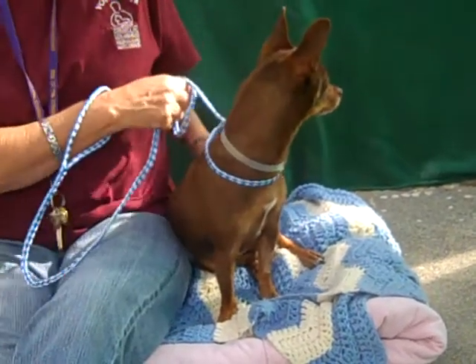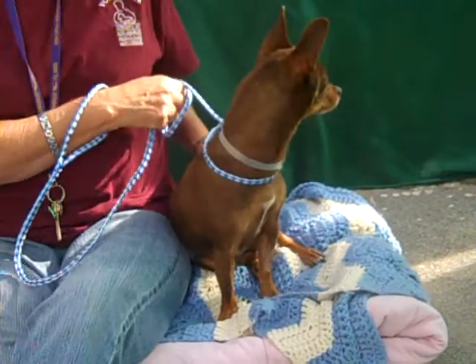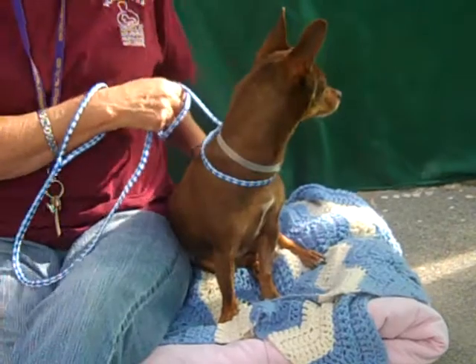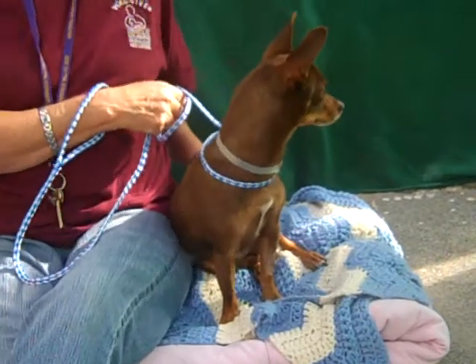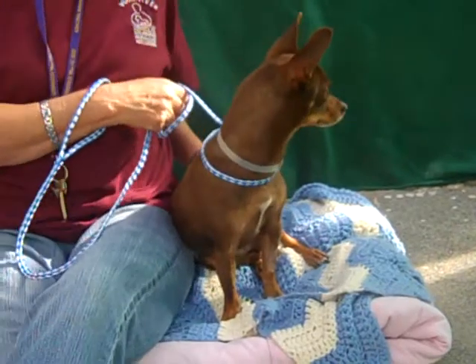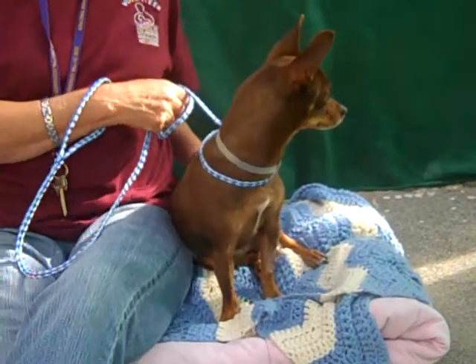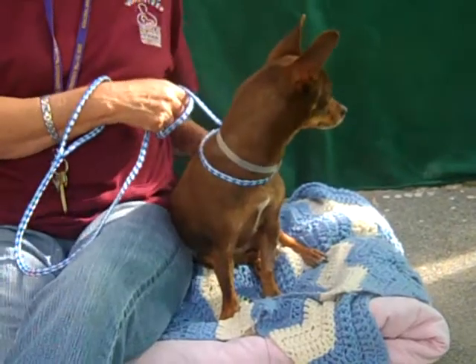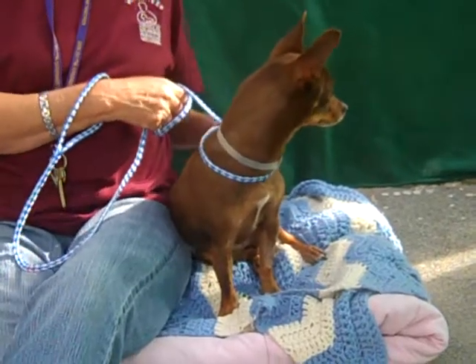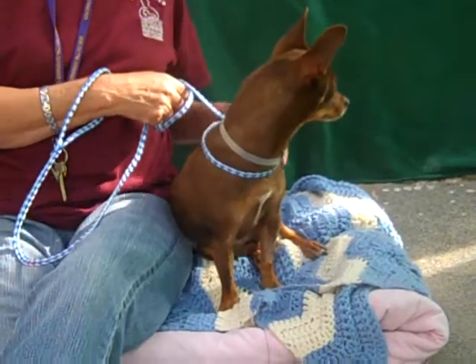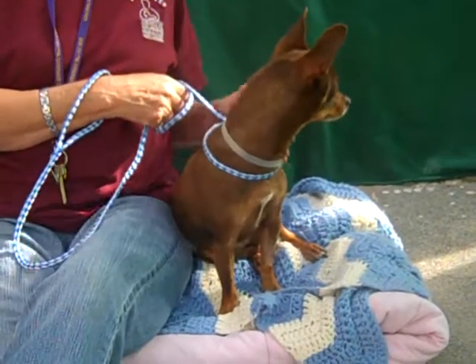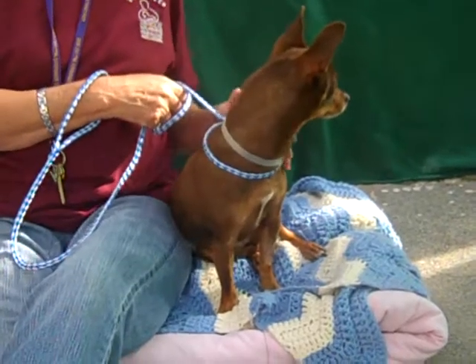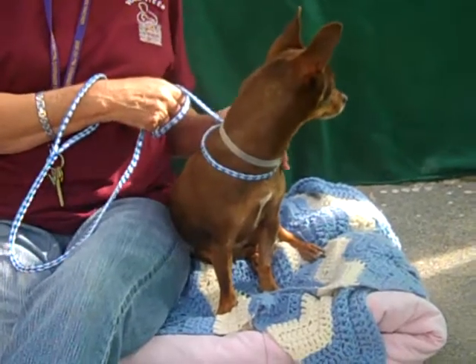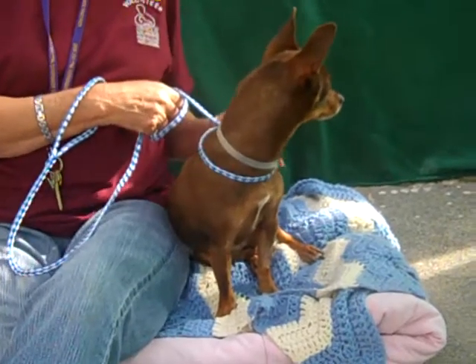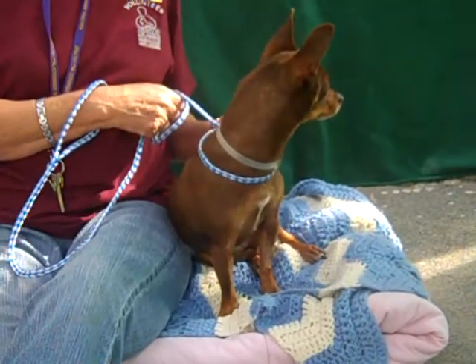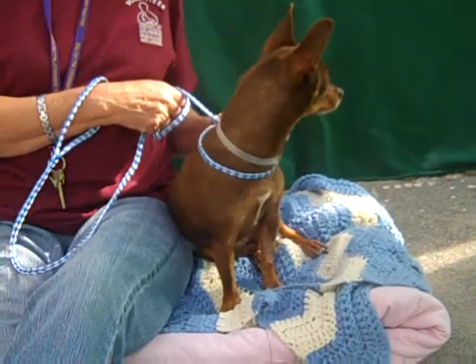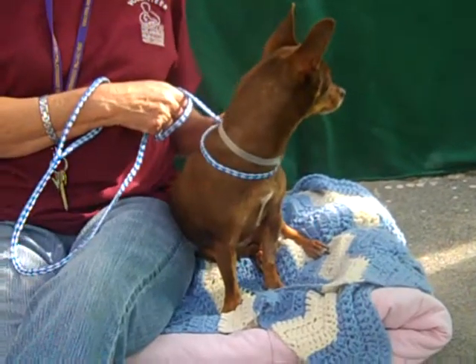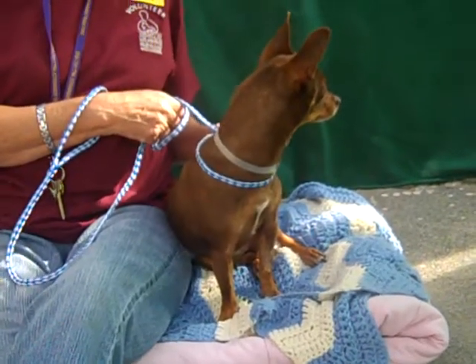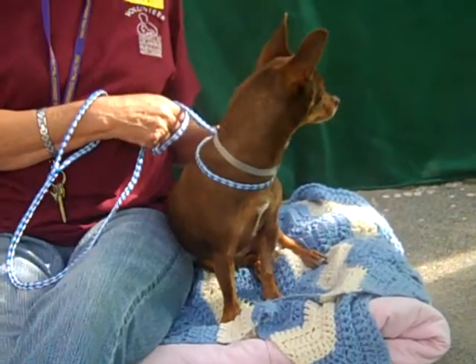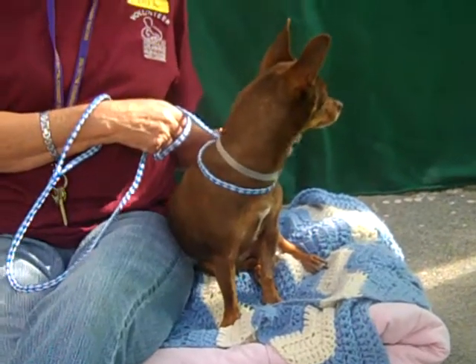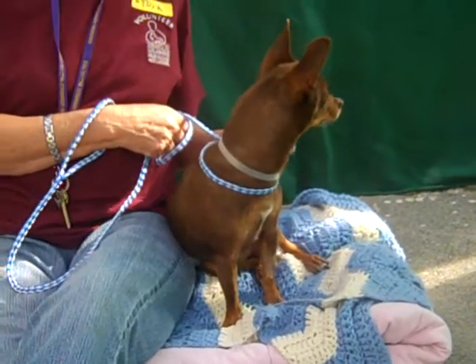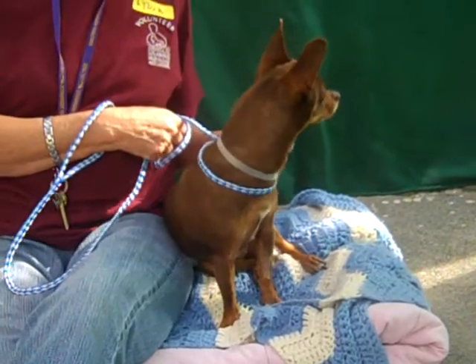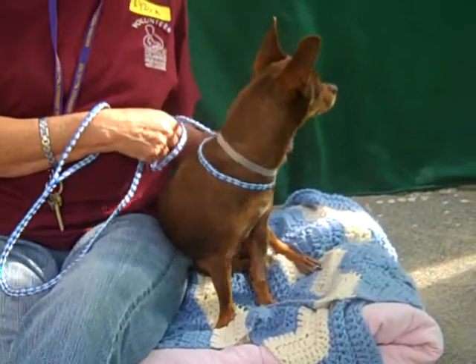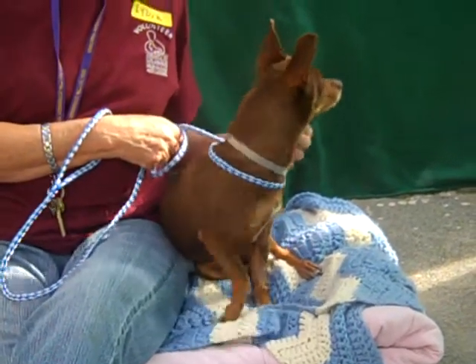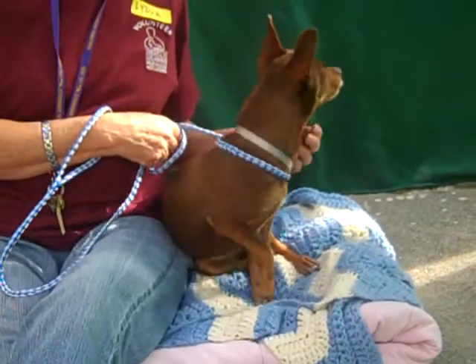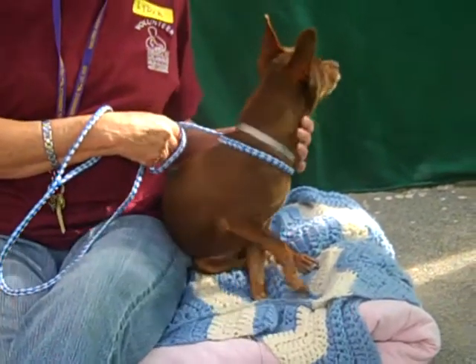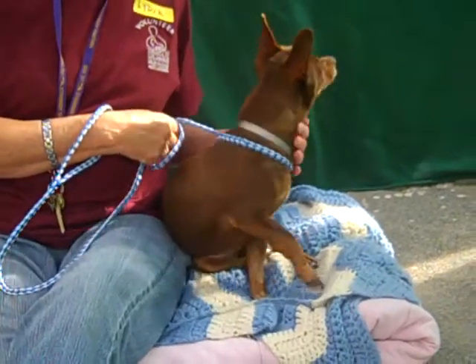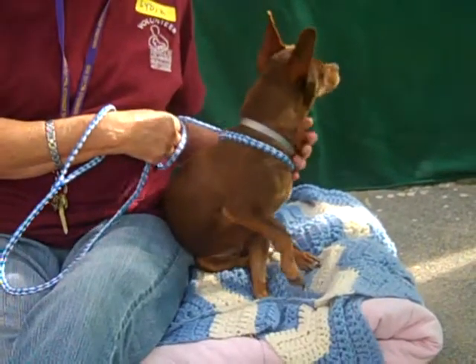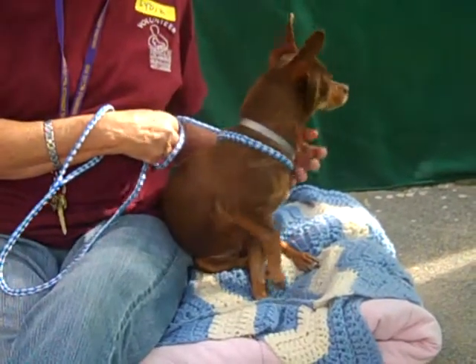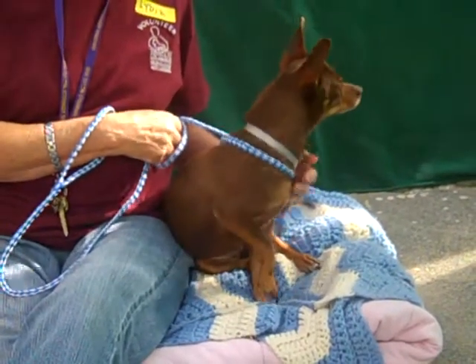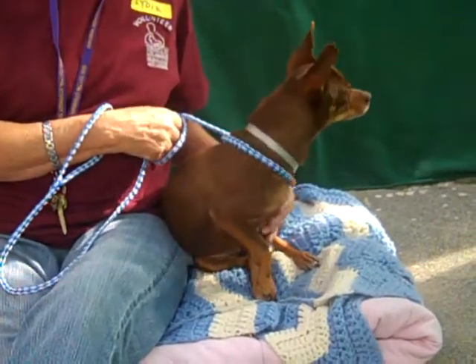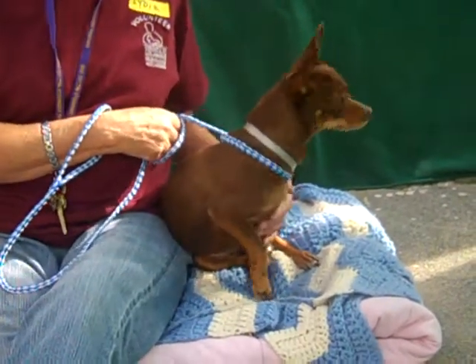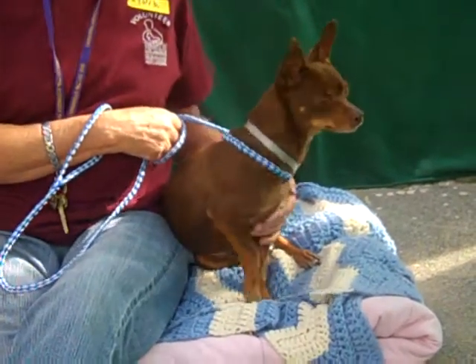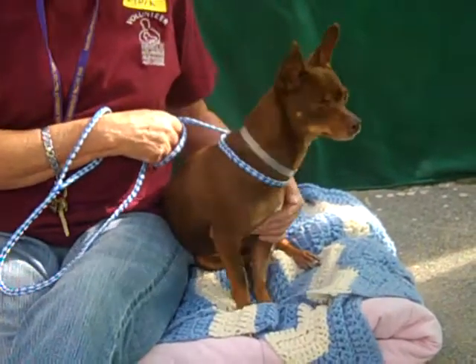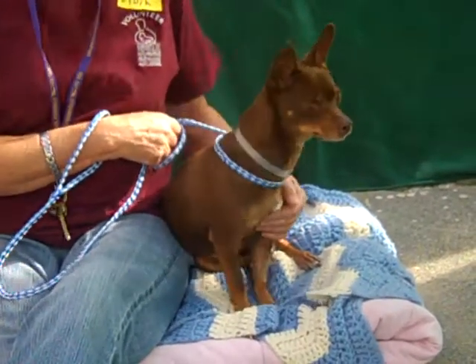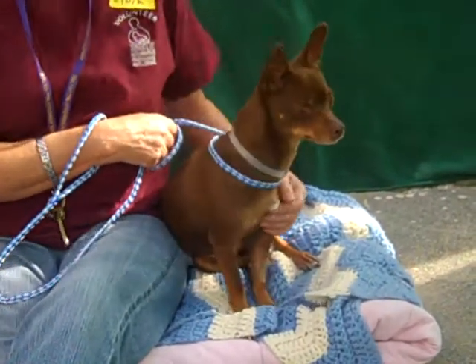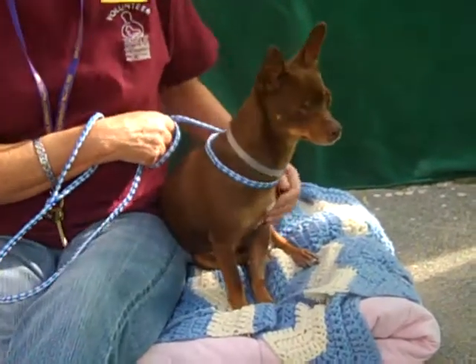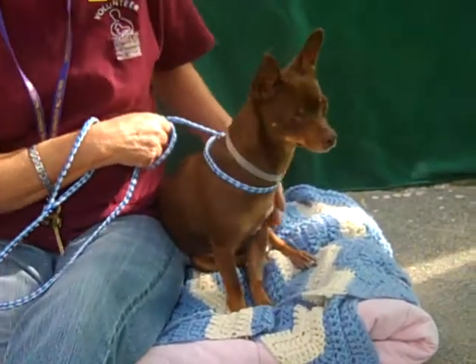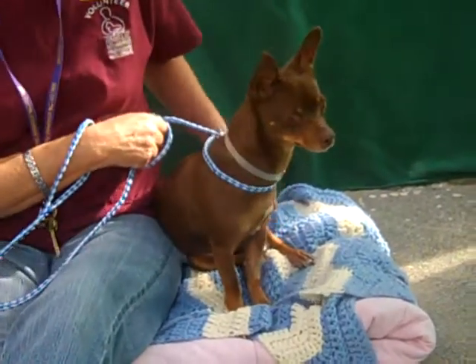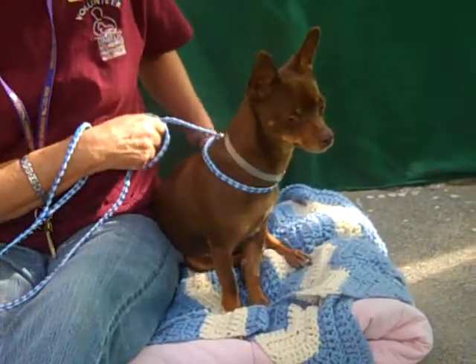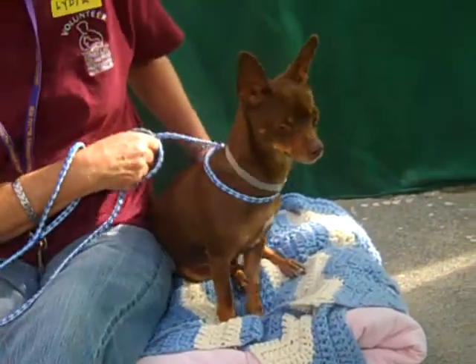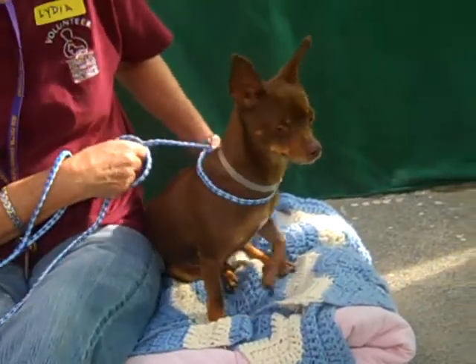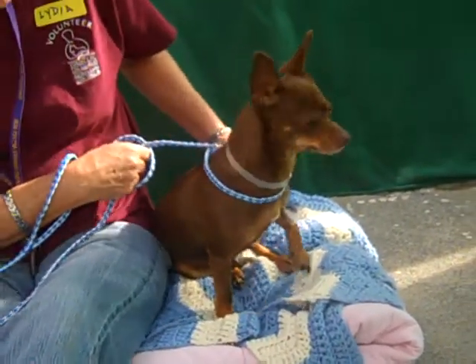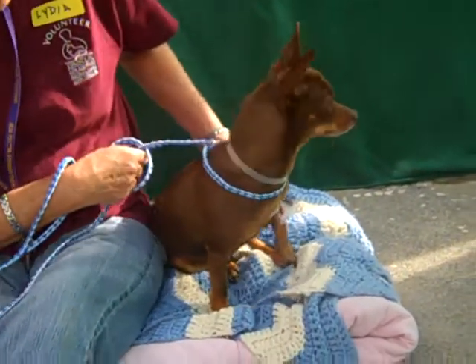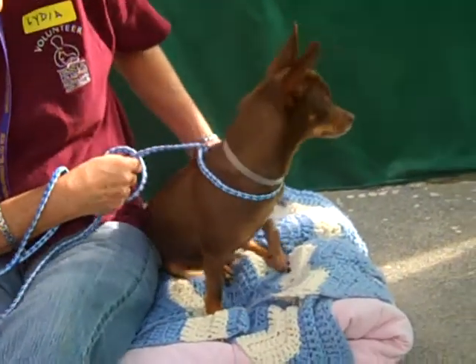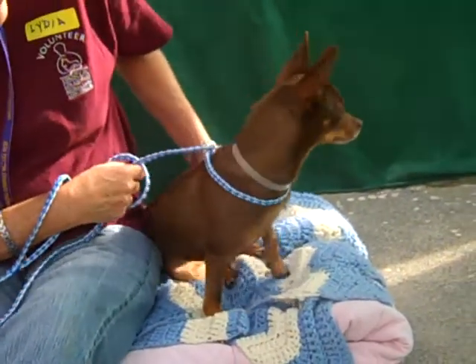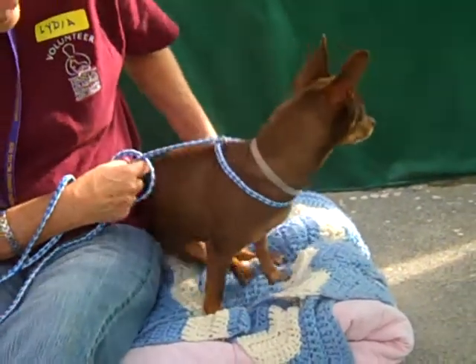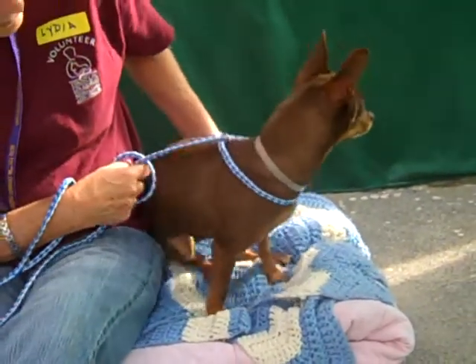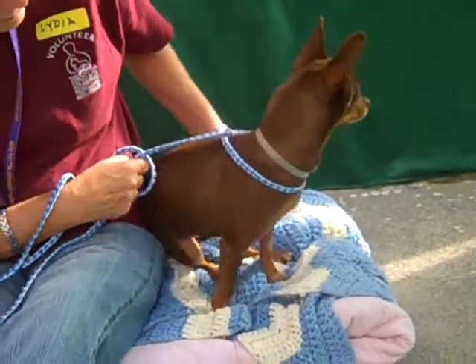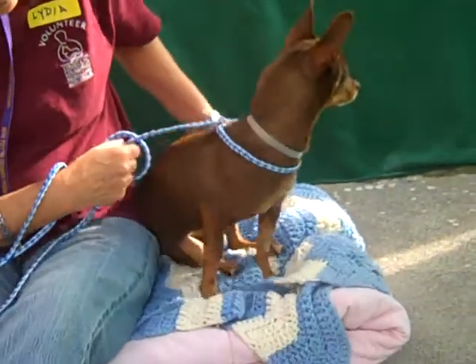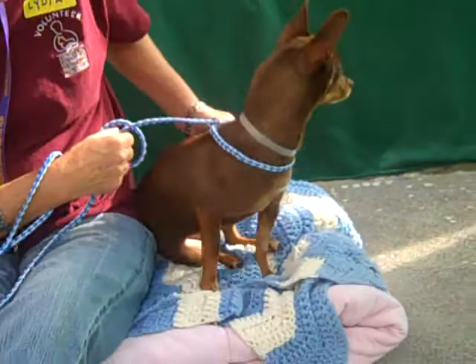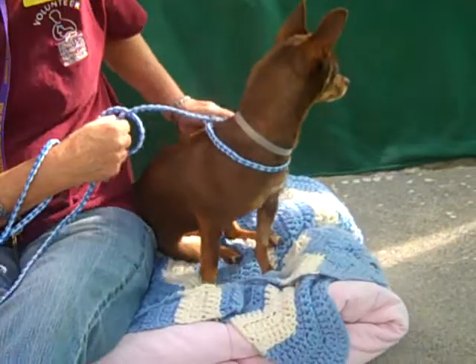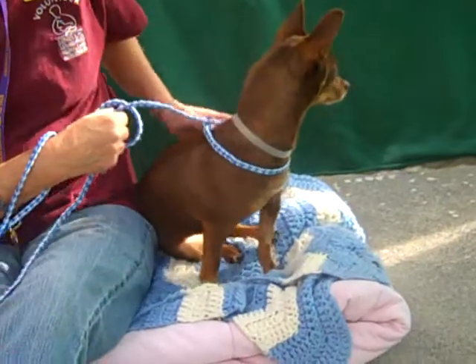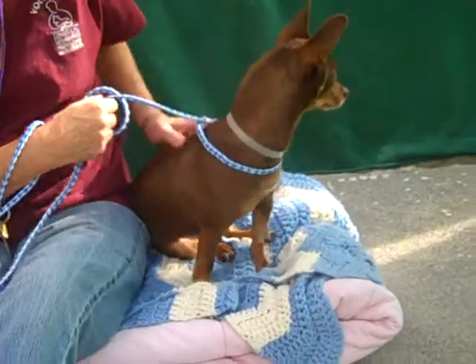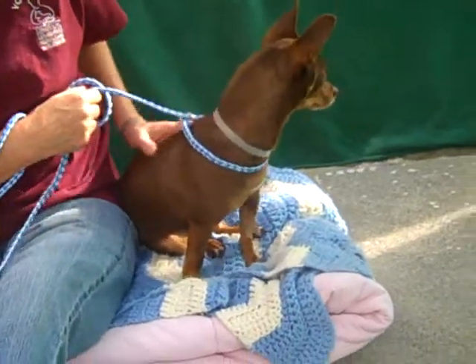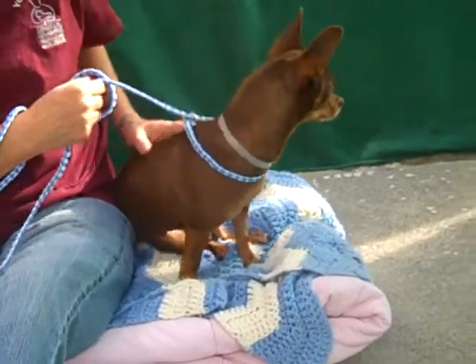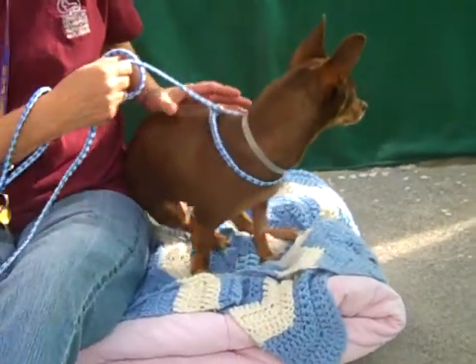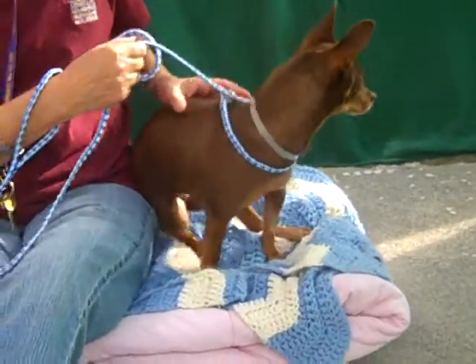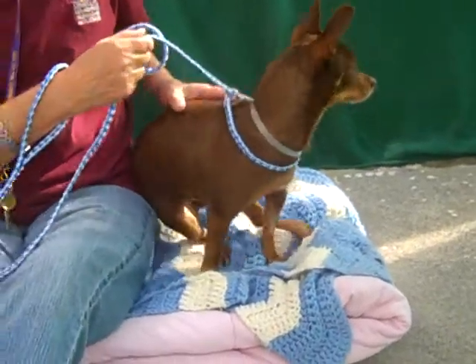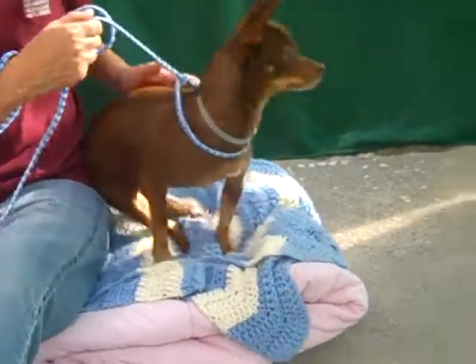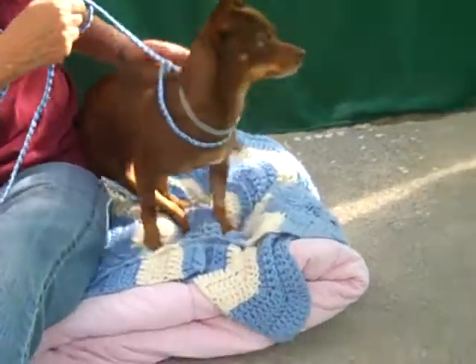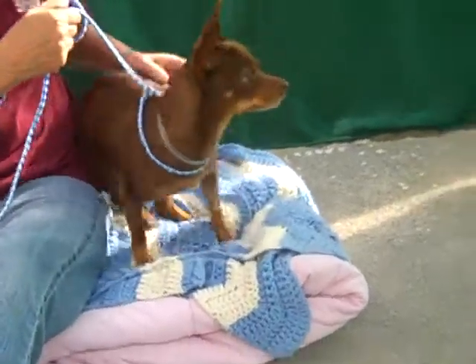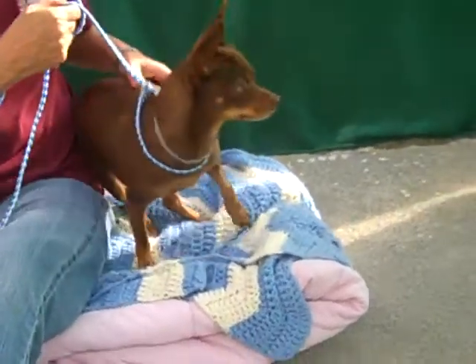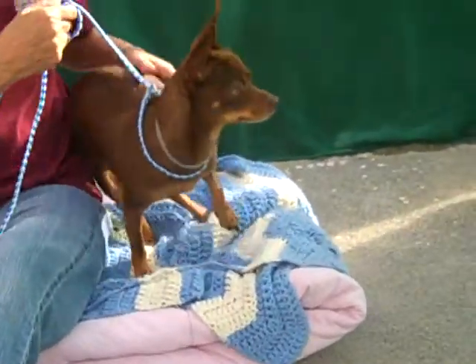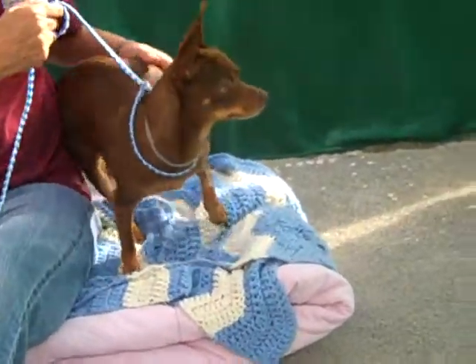She quickly became a favorite here at the shelter. She did come in with a bit of an injury to her tail, so that's now been docked, as they say.